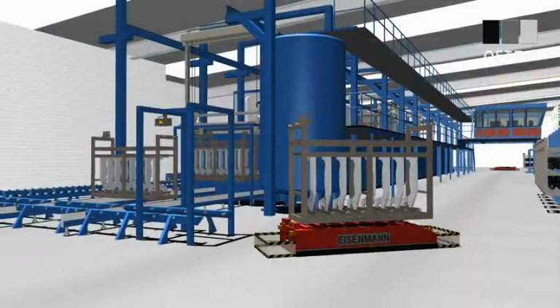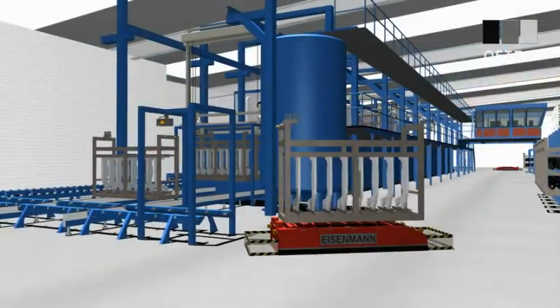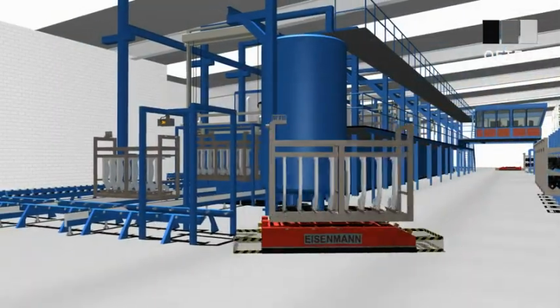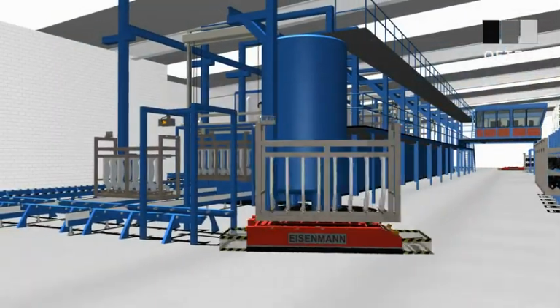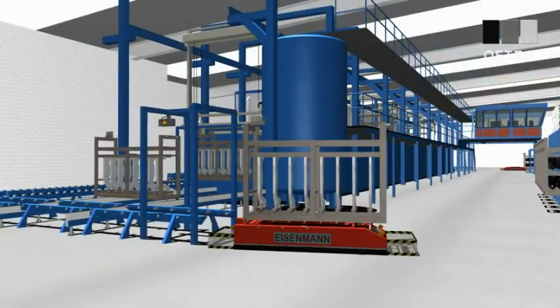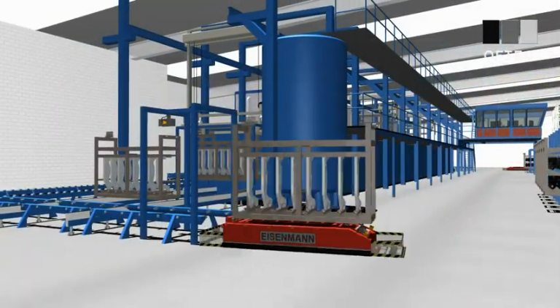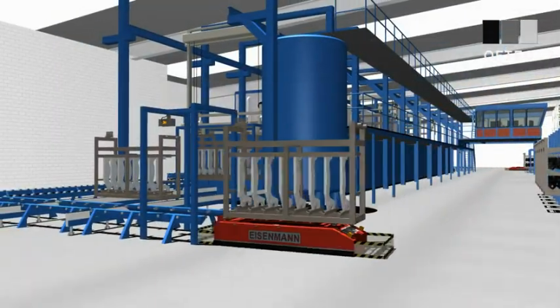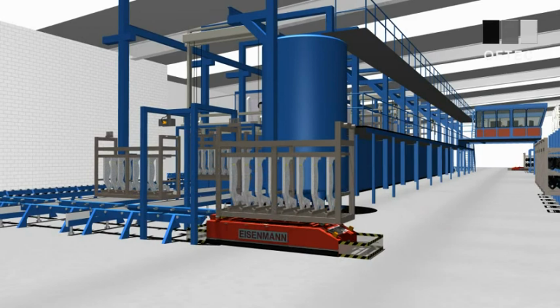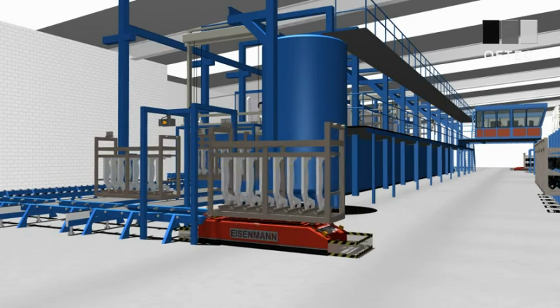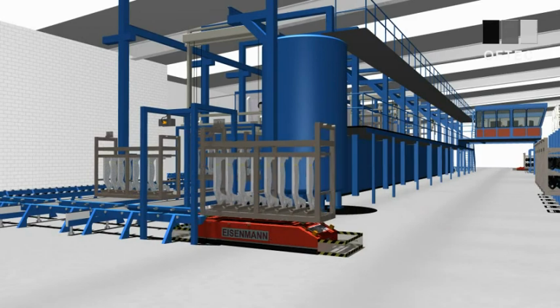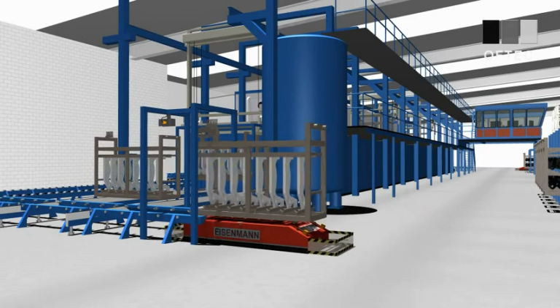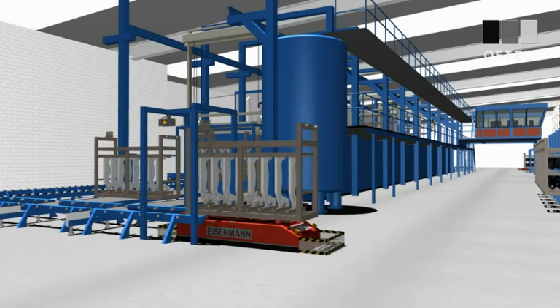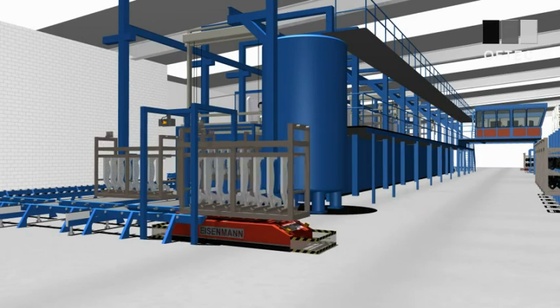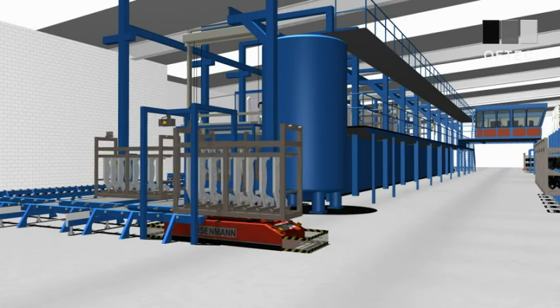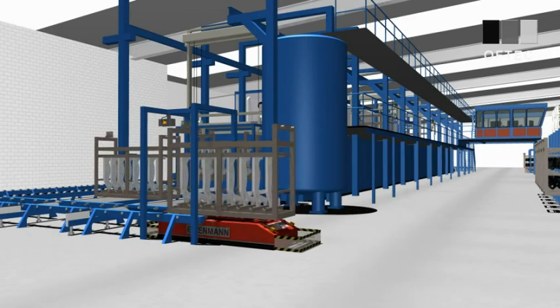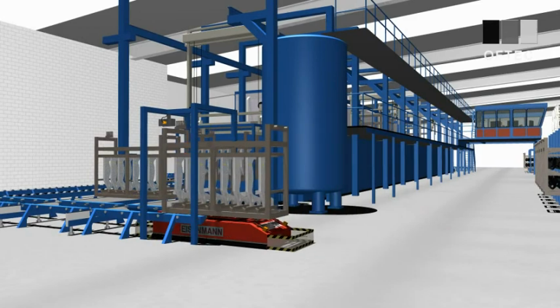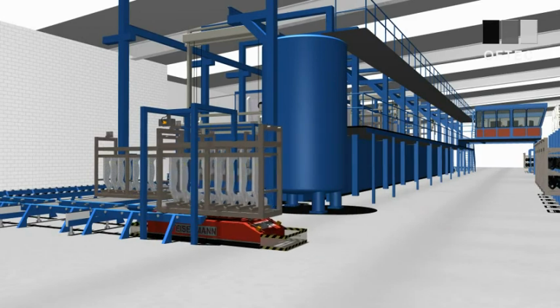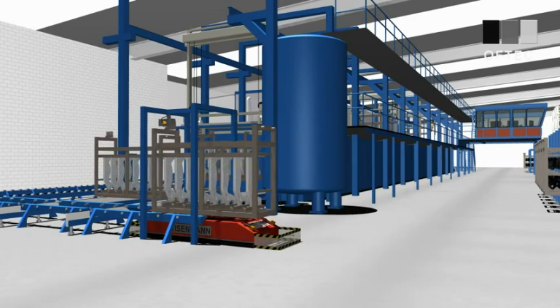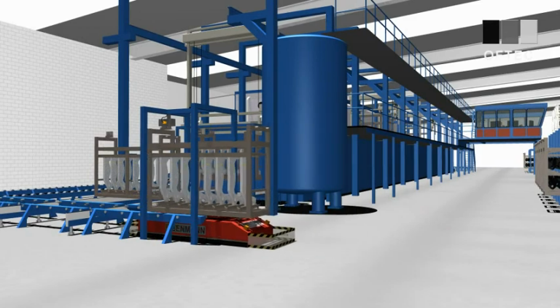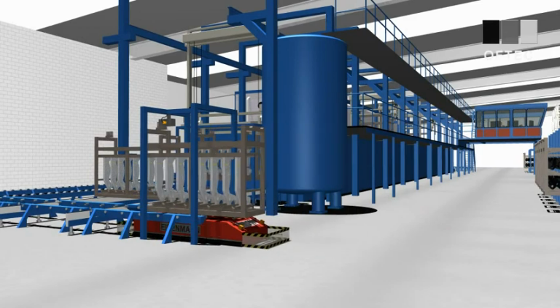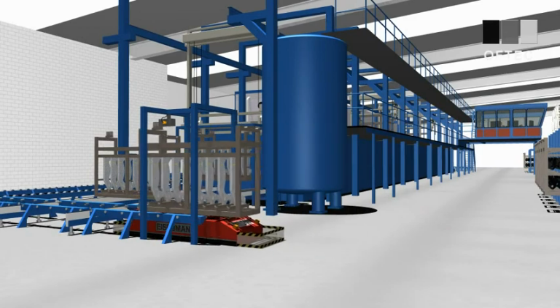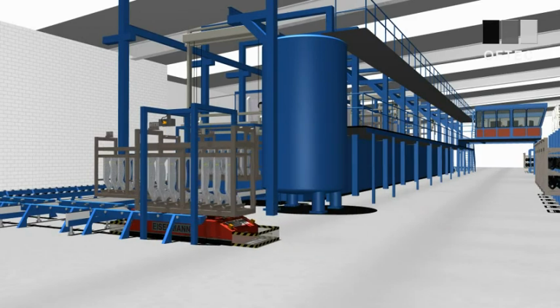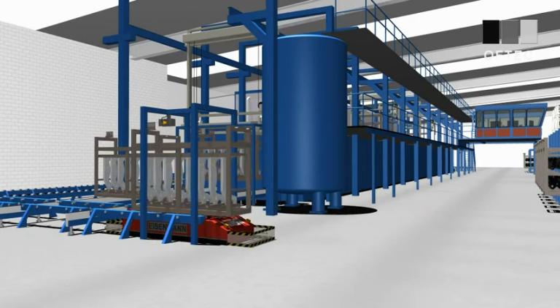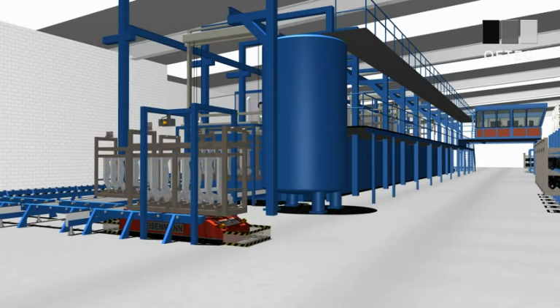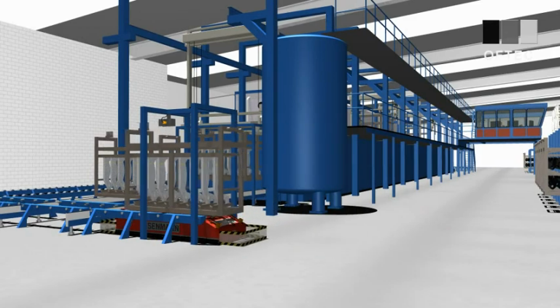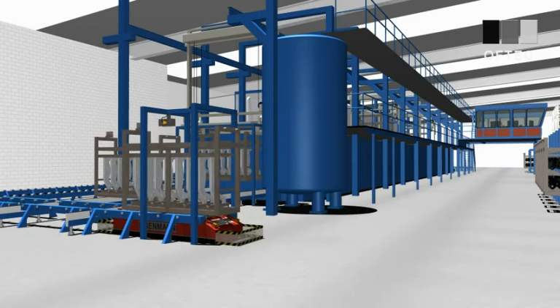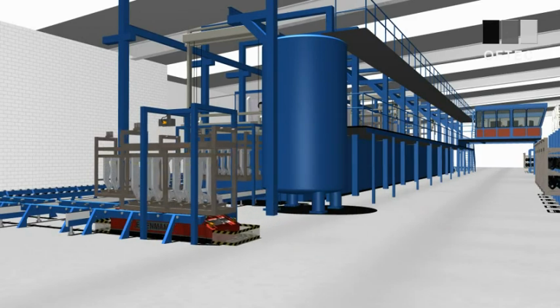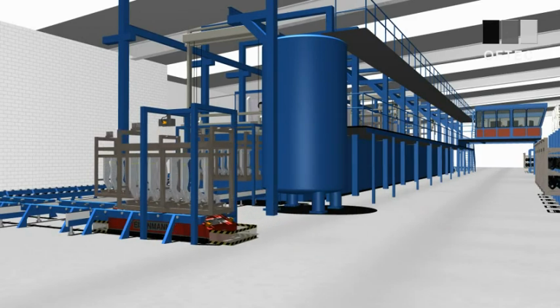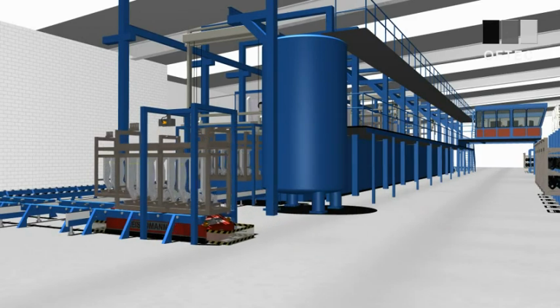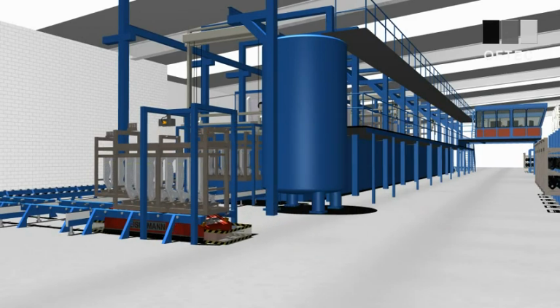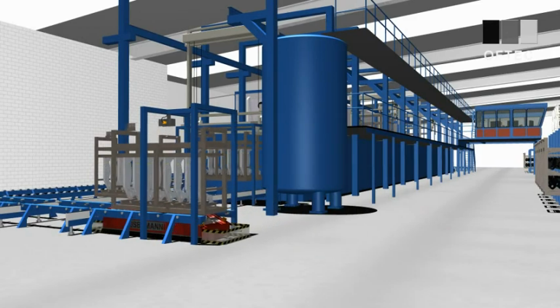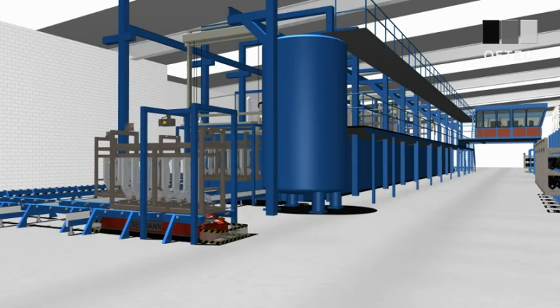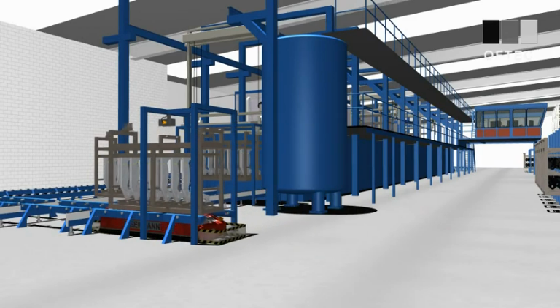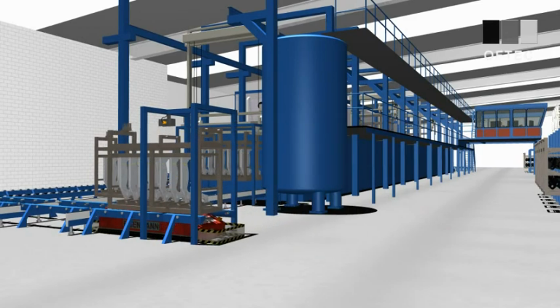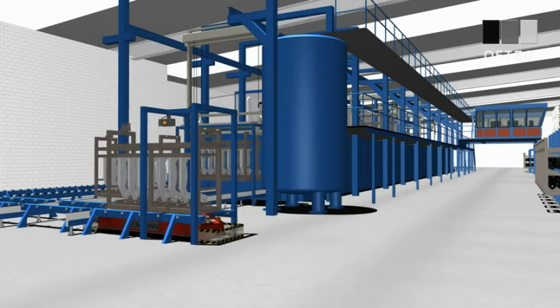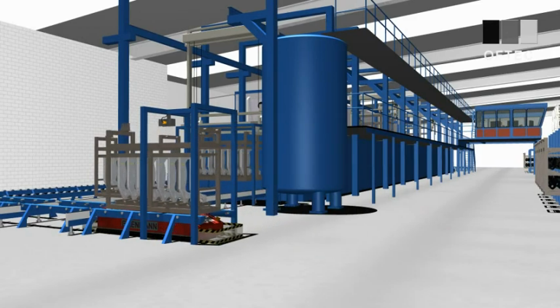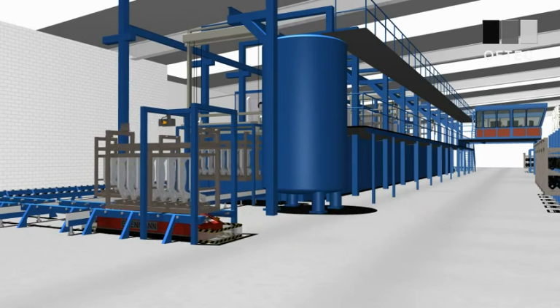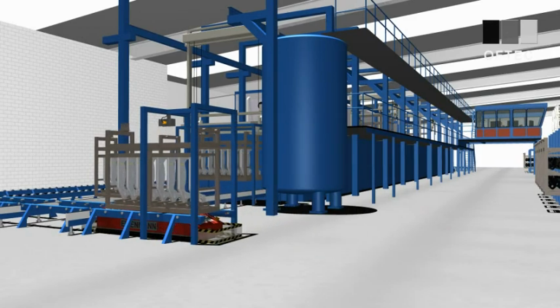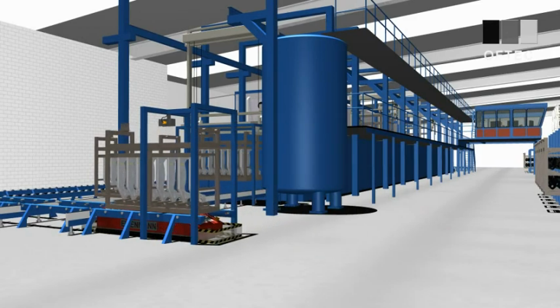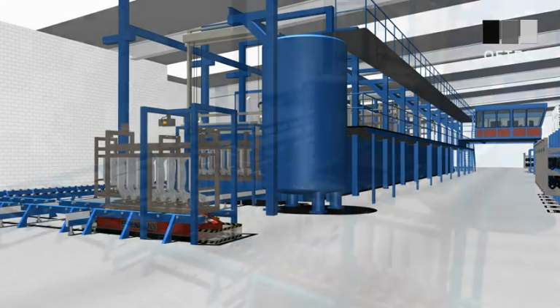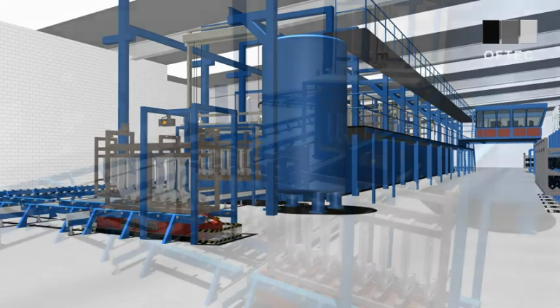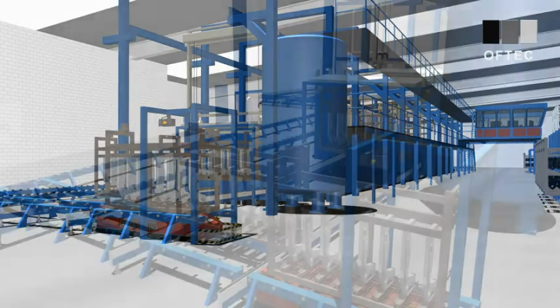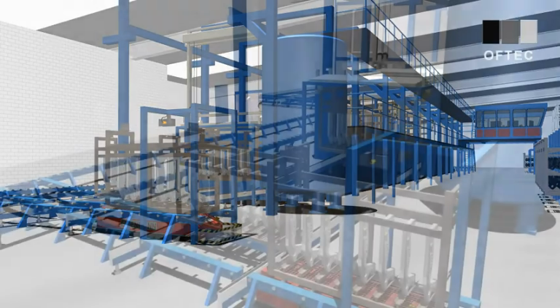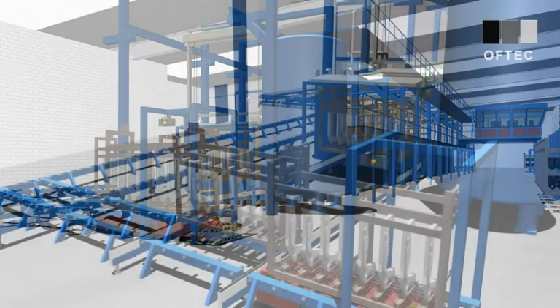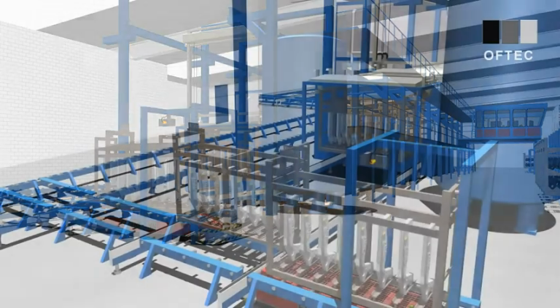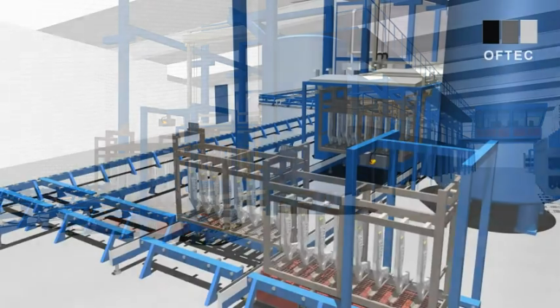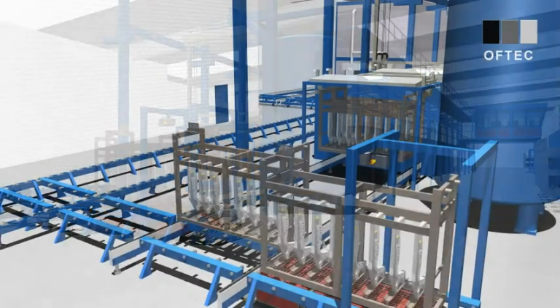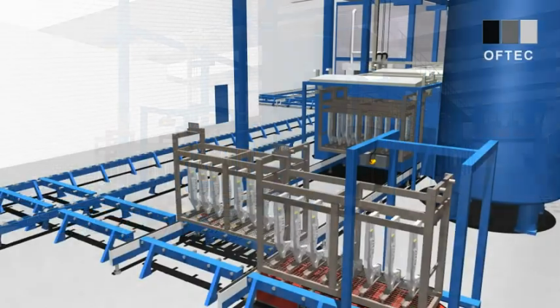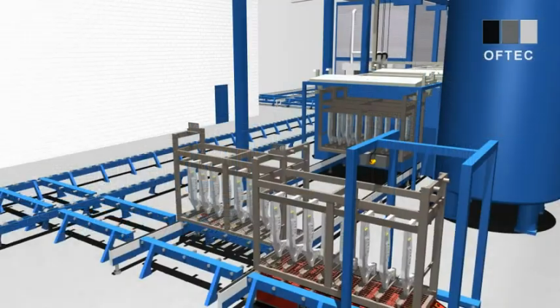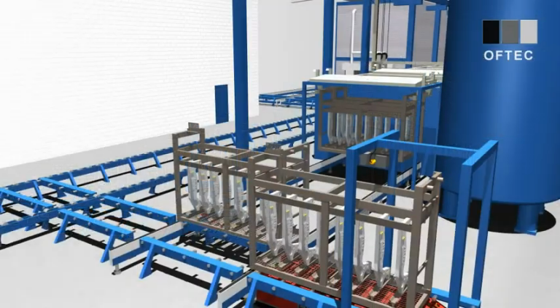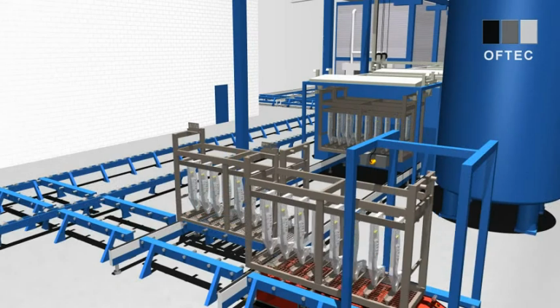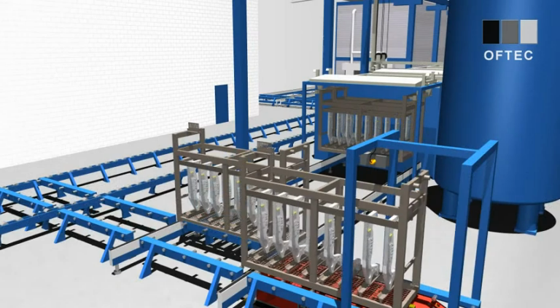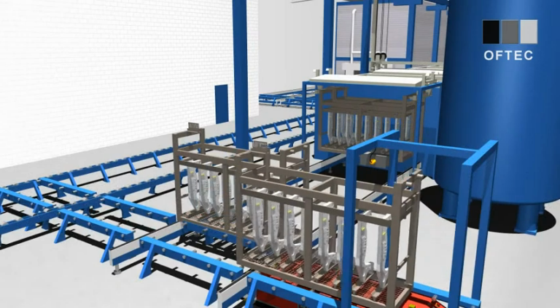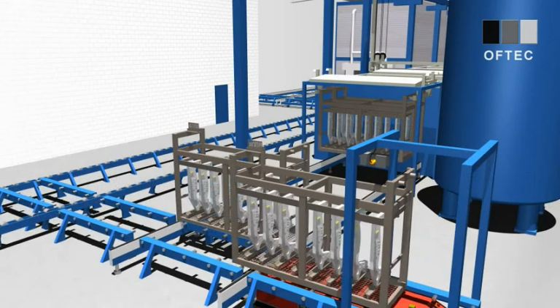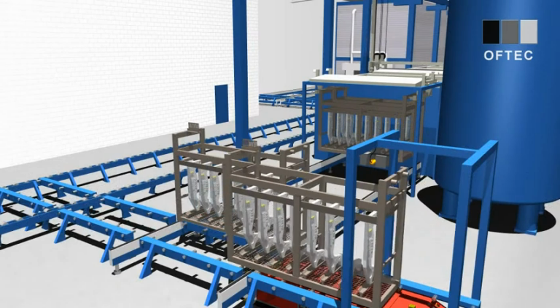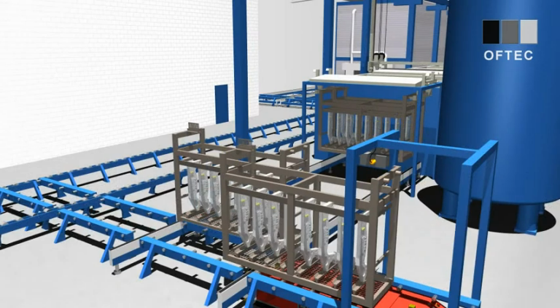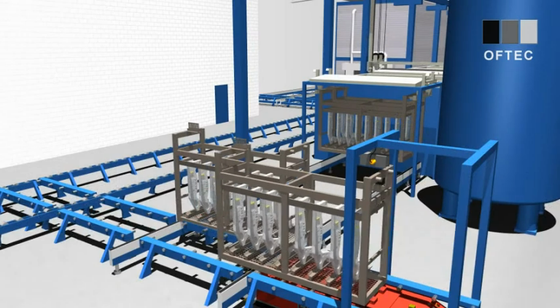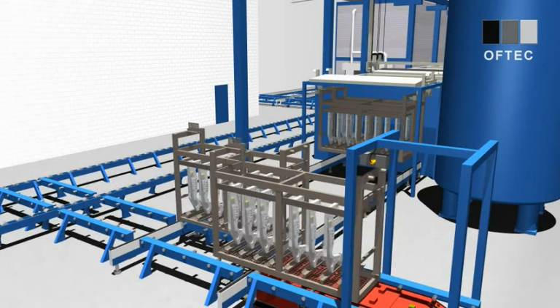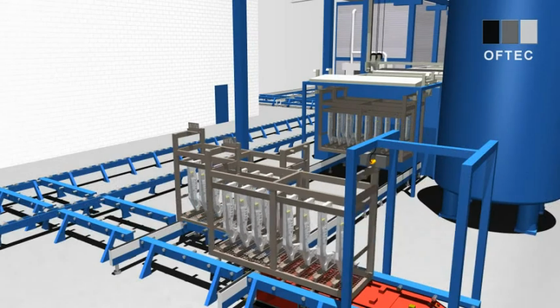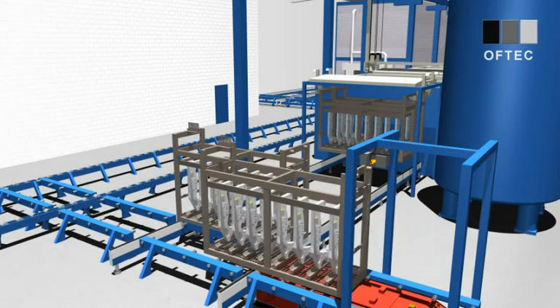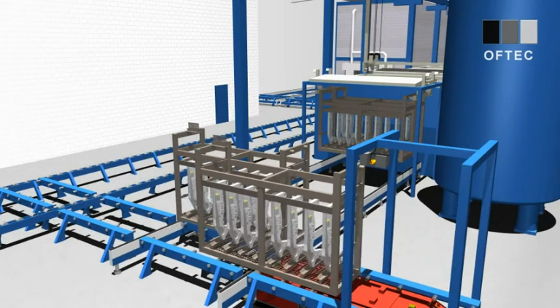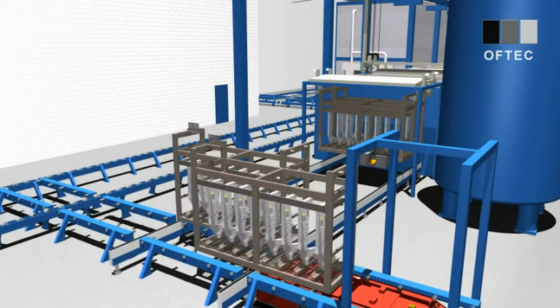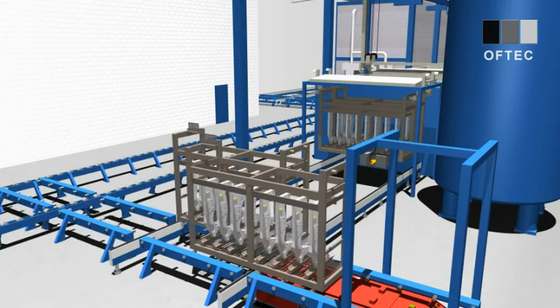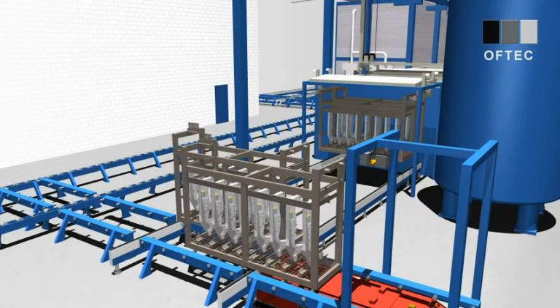On delivery to the KTL enamelling line, the basket is scanned and all relevant data are transmitted to the control post of the line.